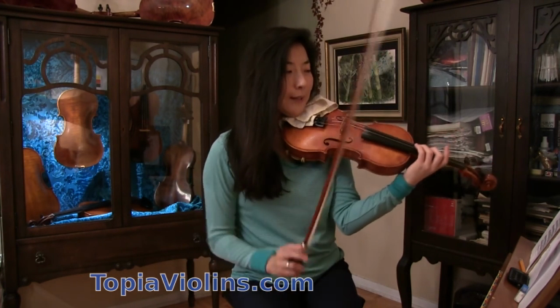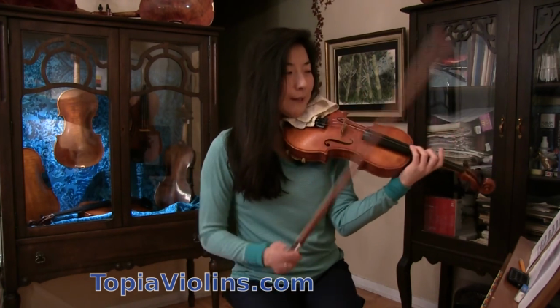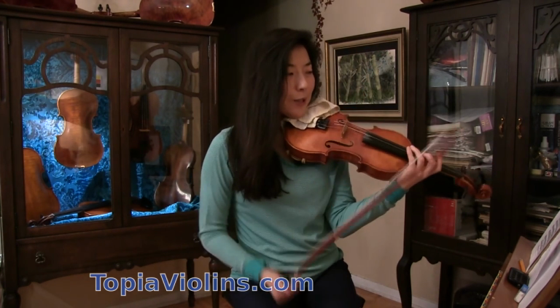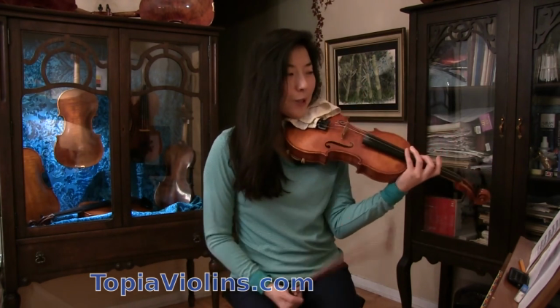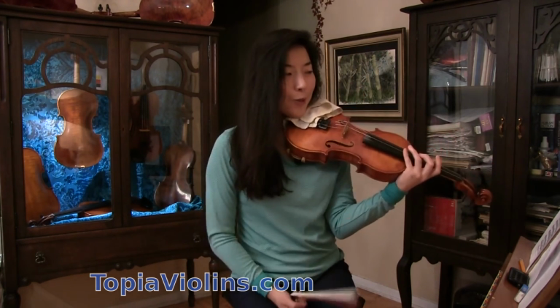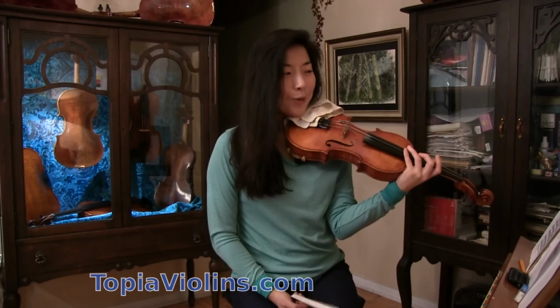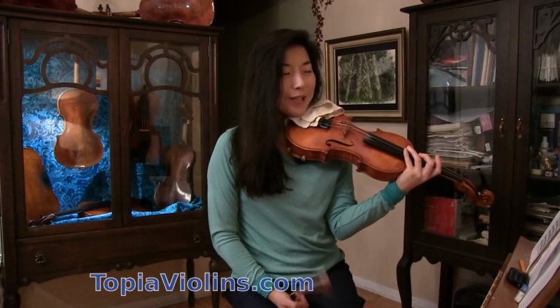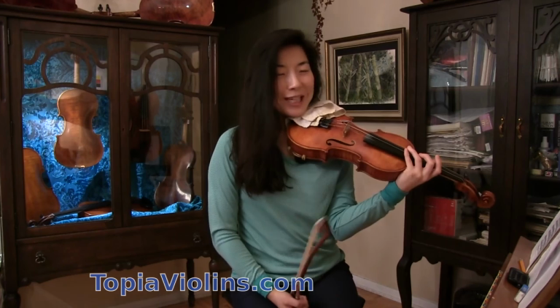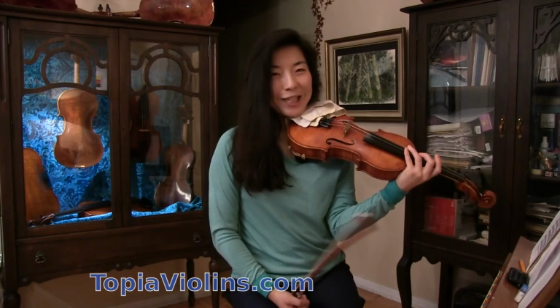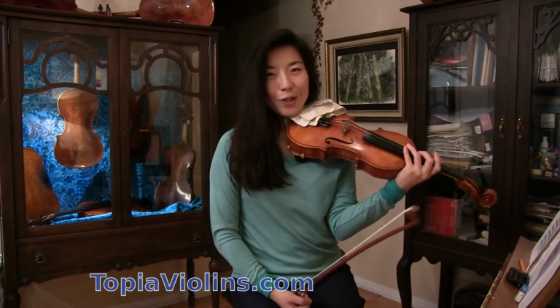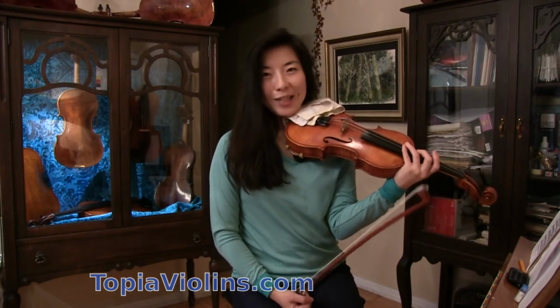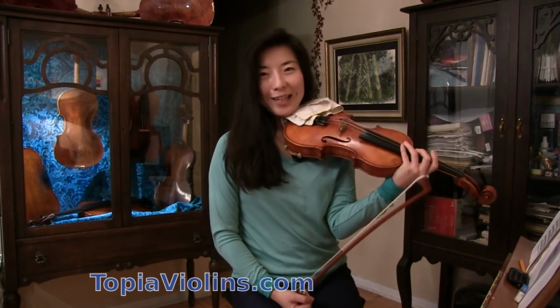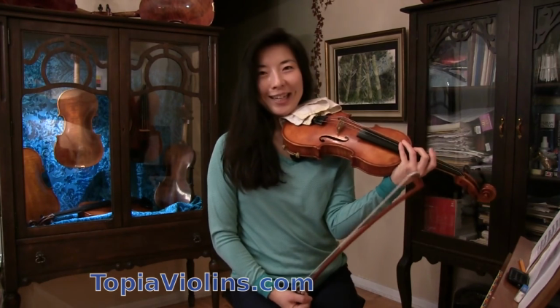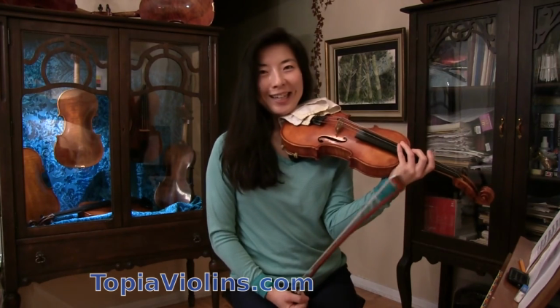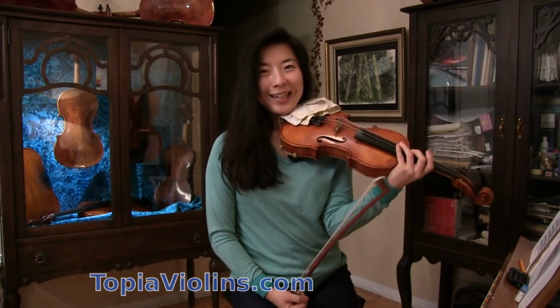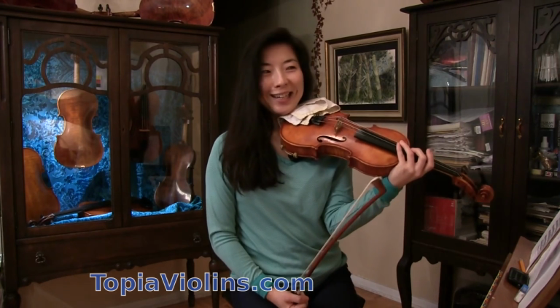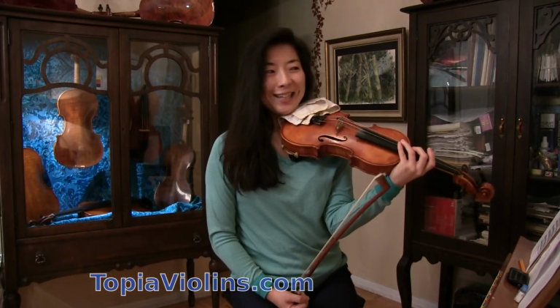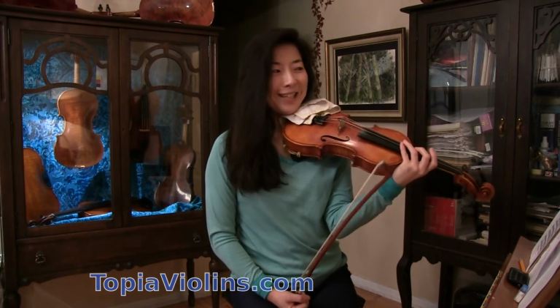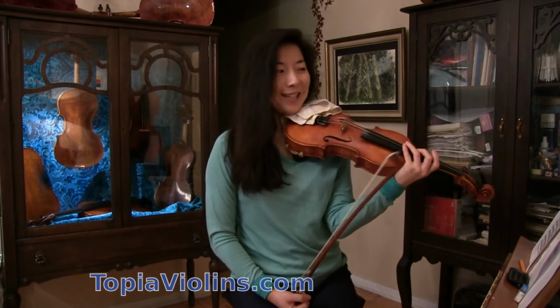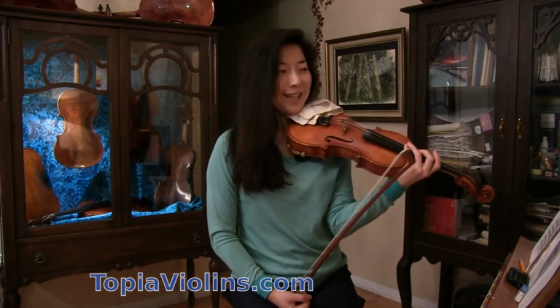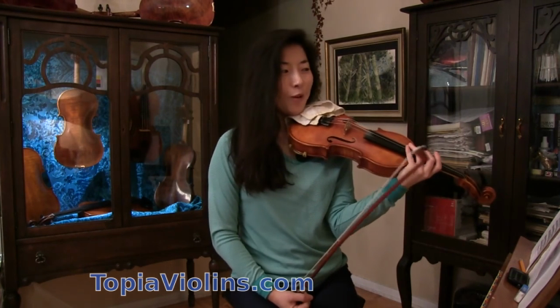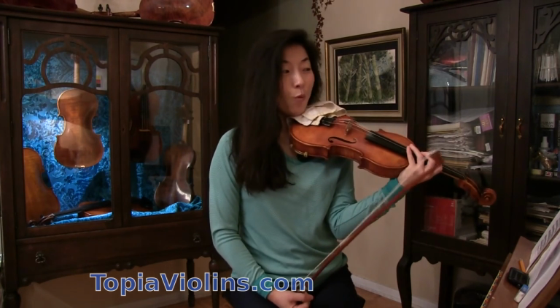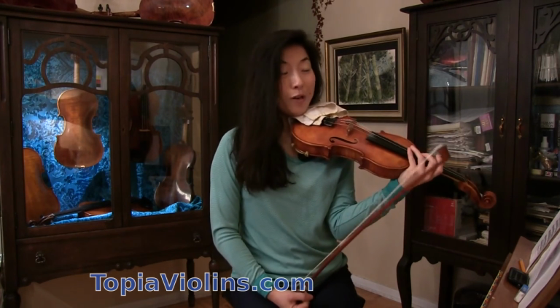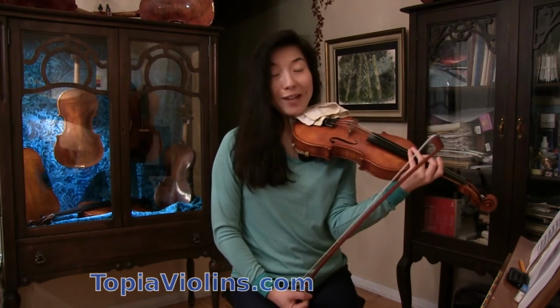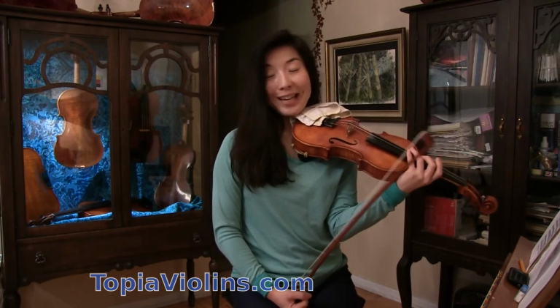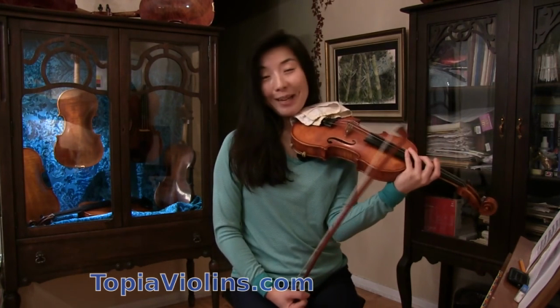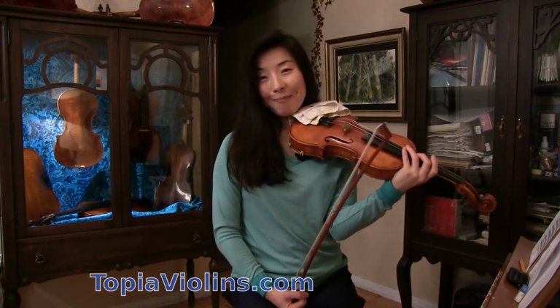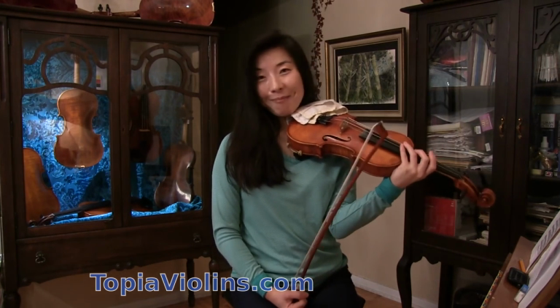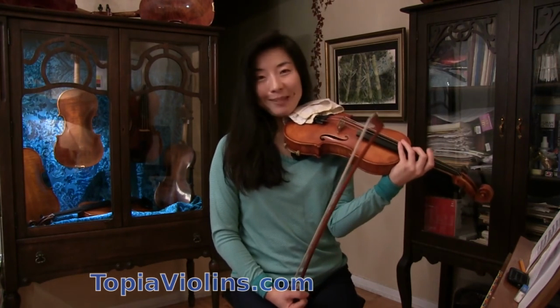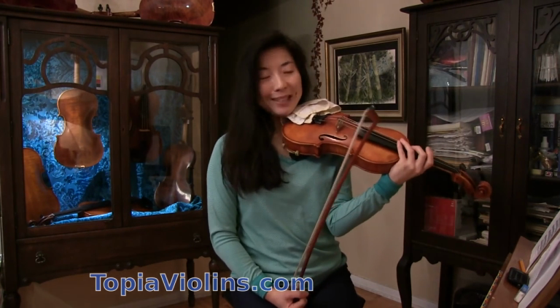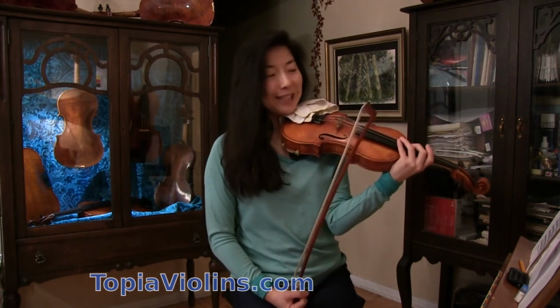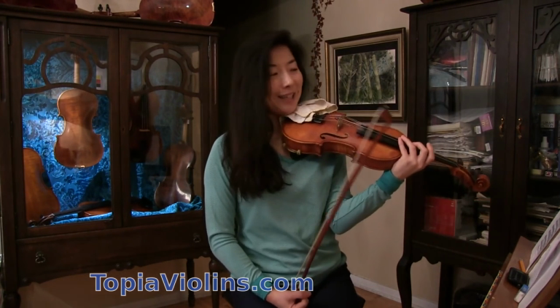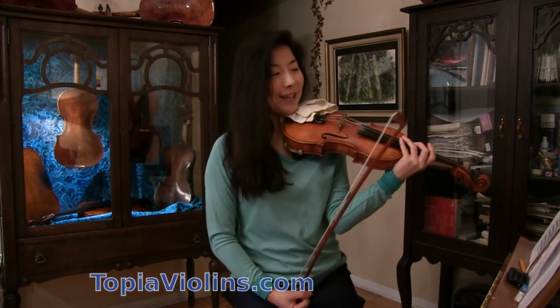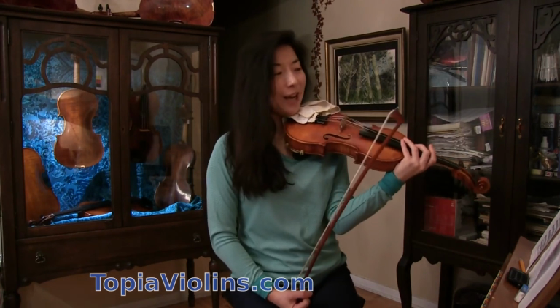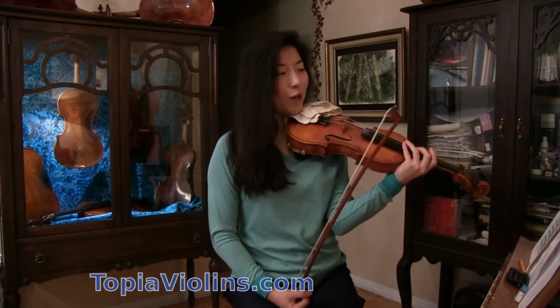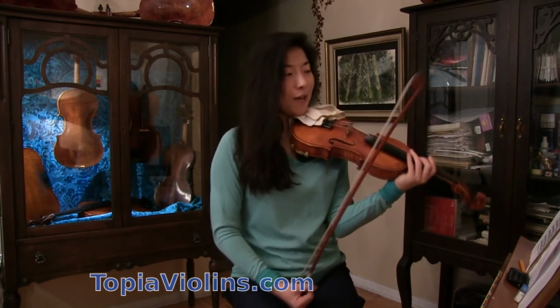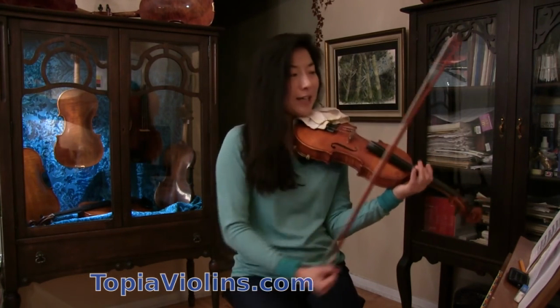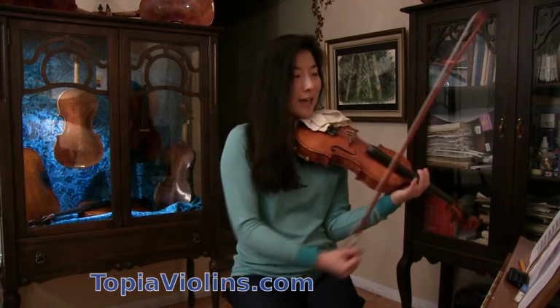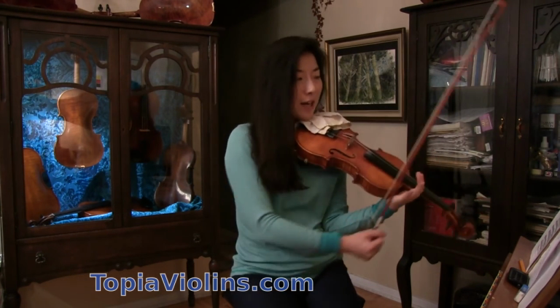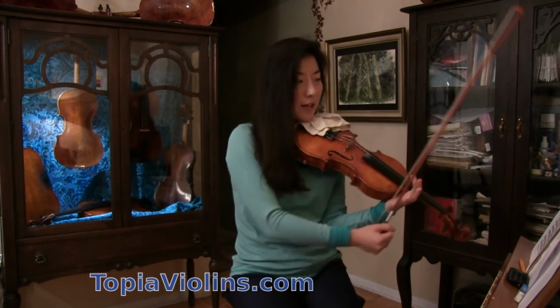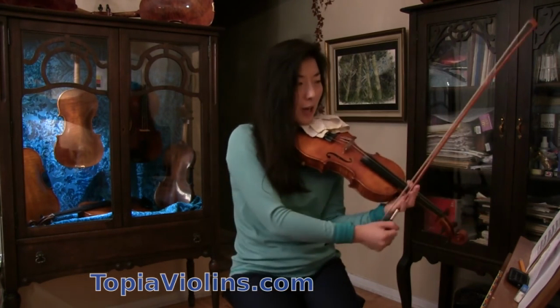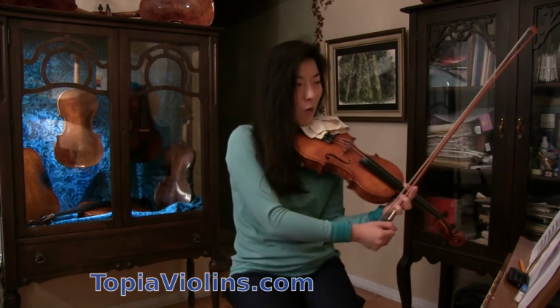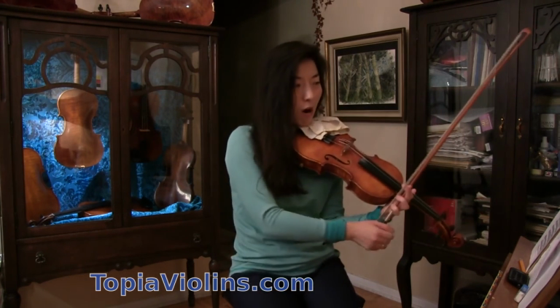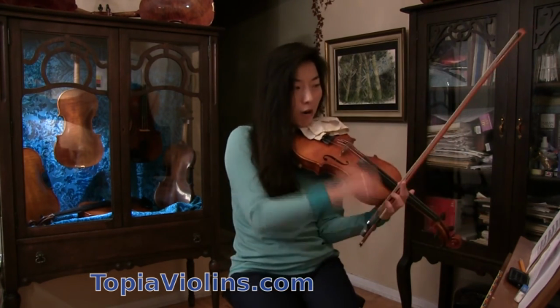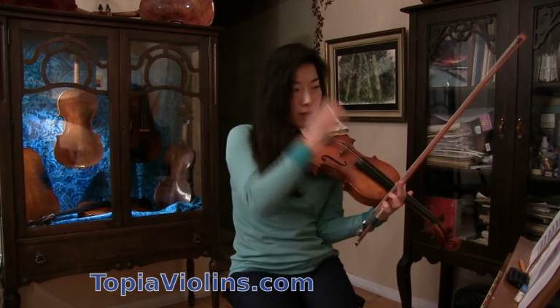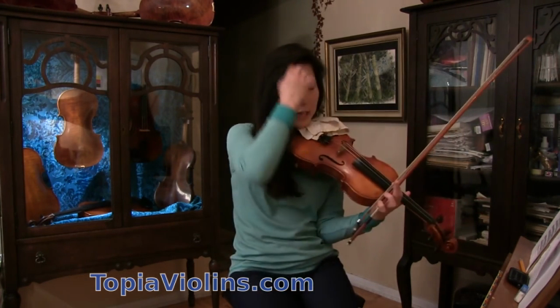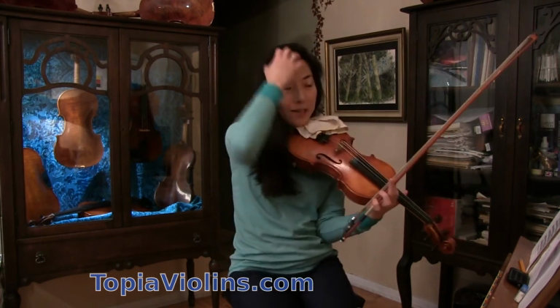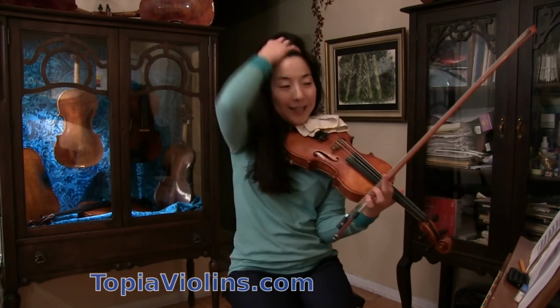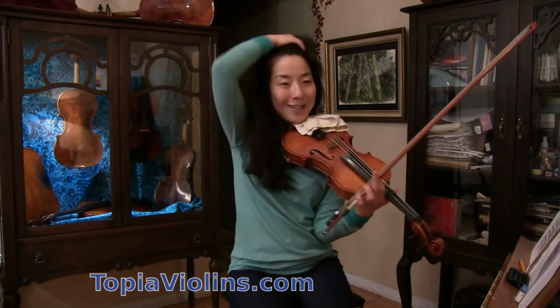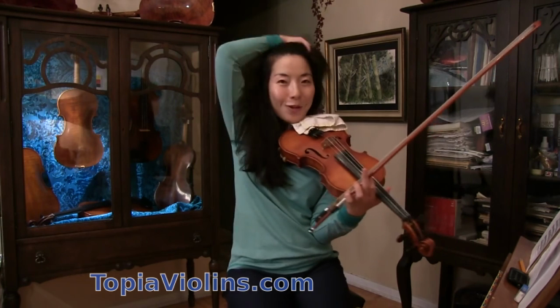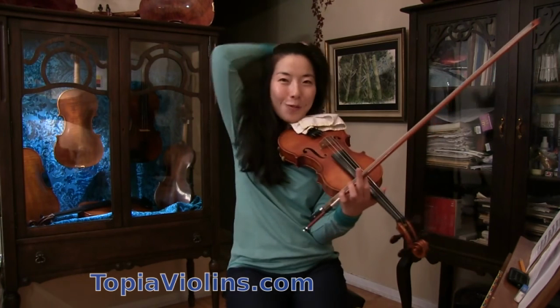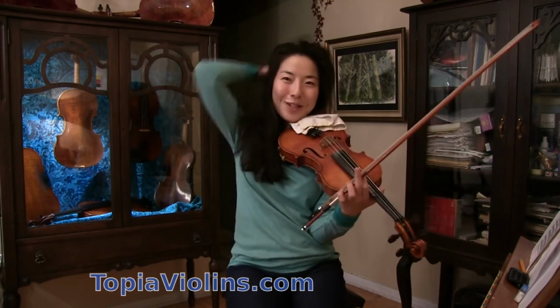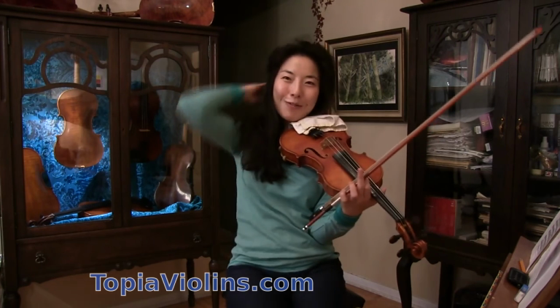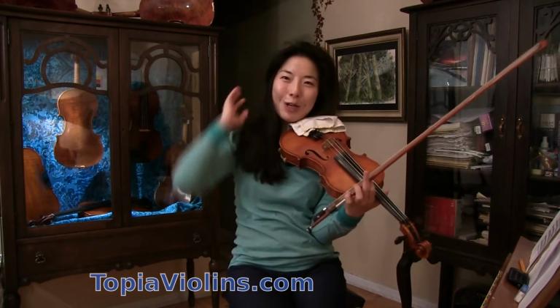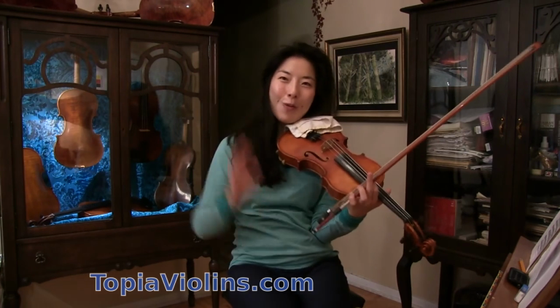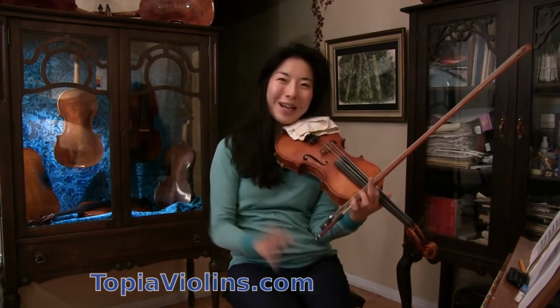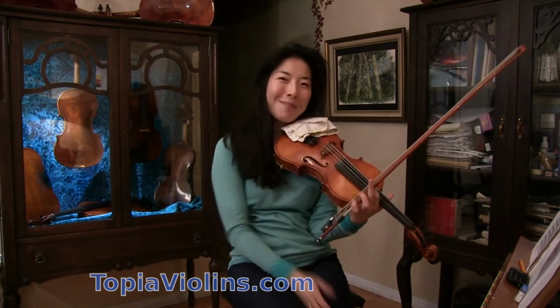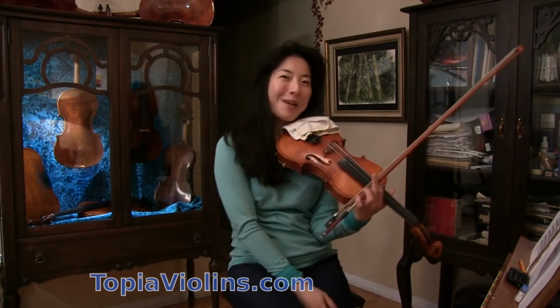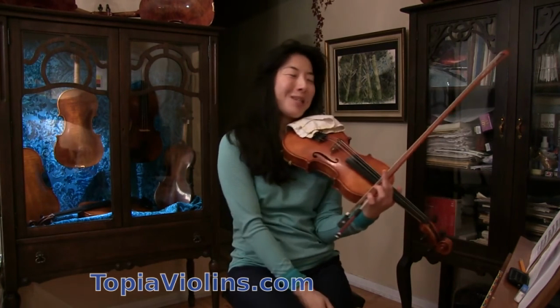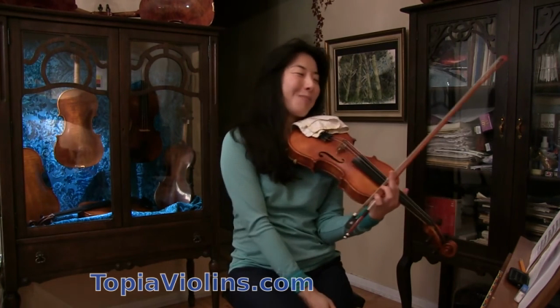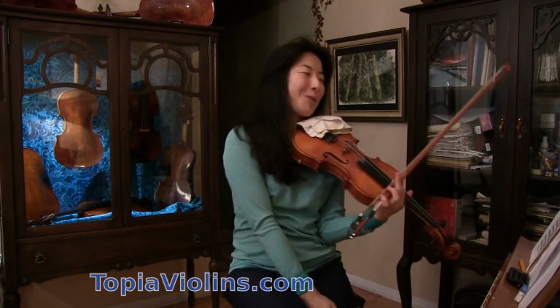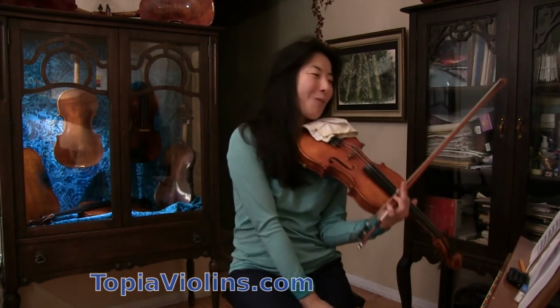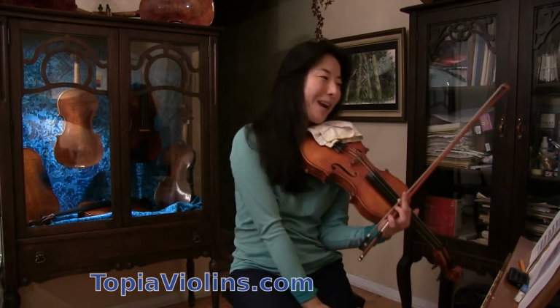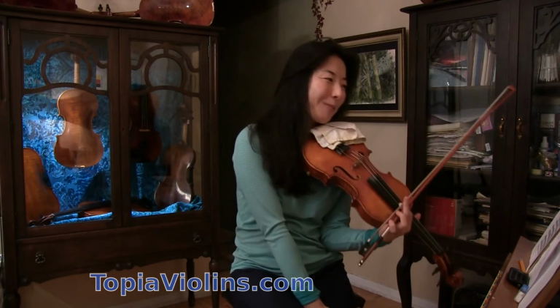So this is one of the hymns, How Great Thou Art. It was a request by a subscriber.